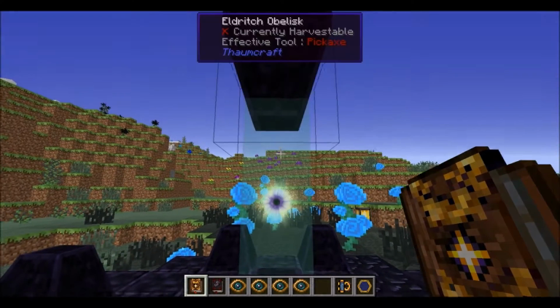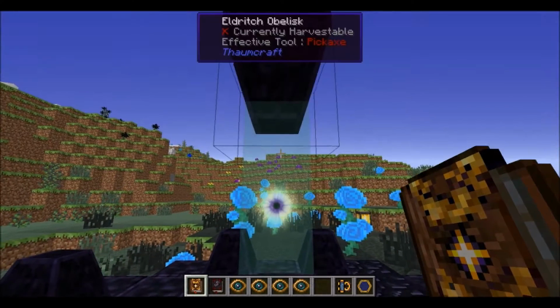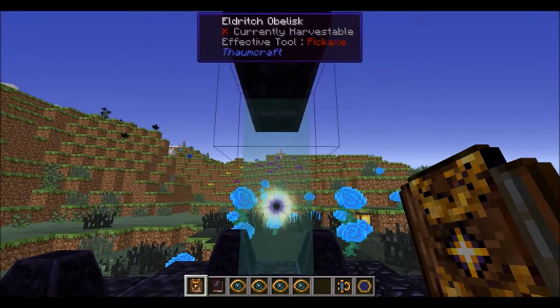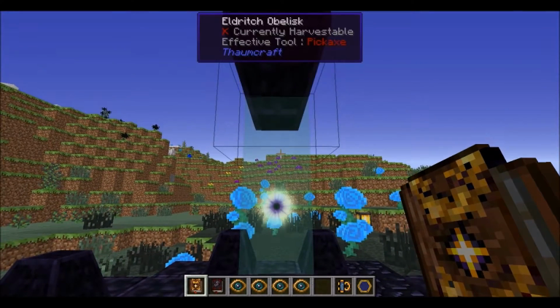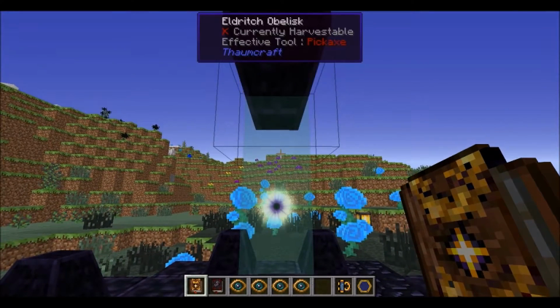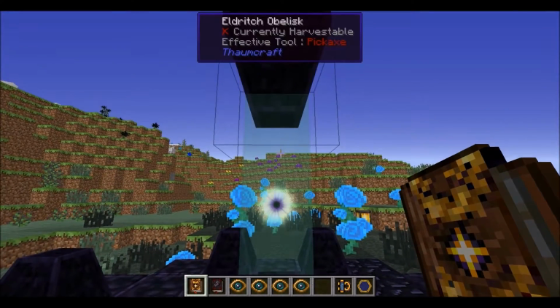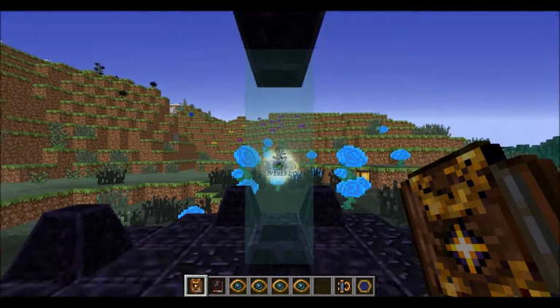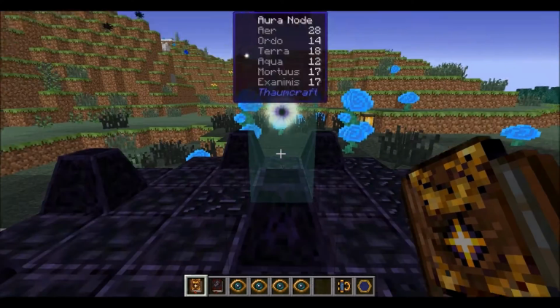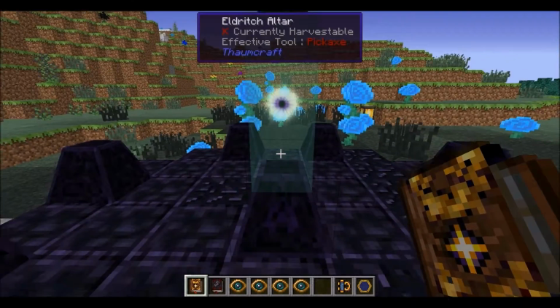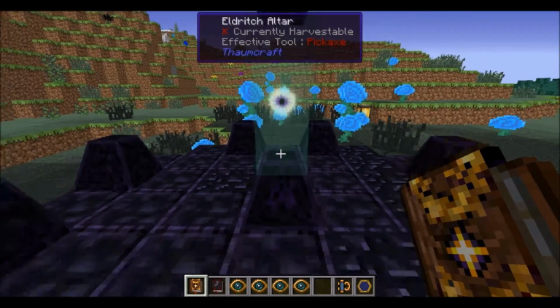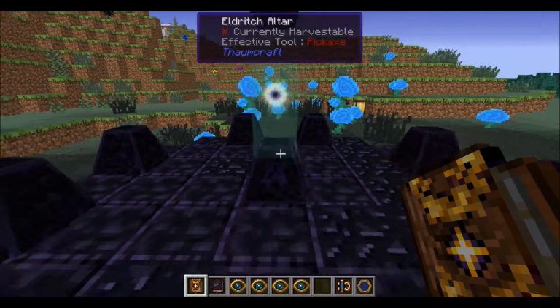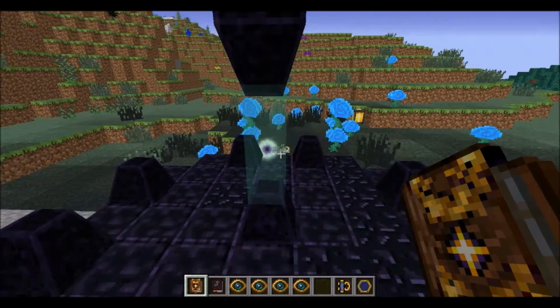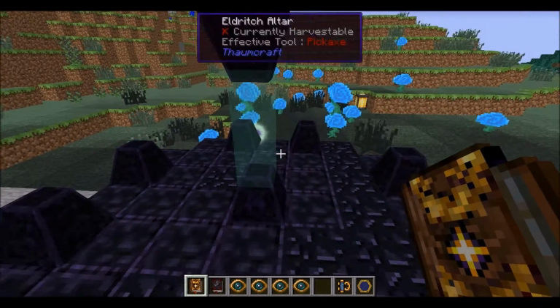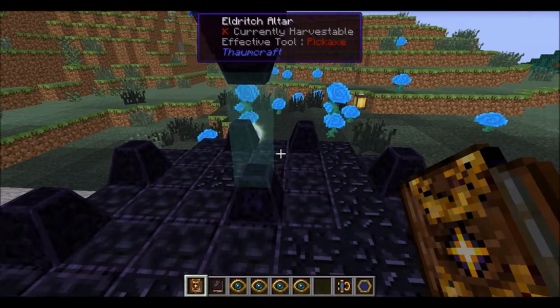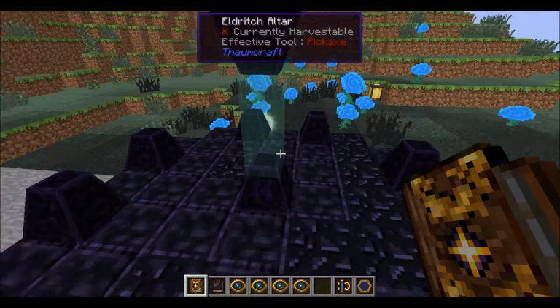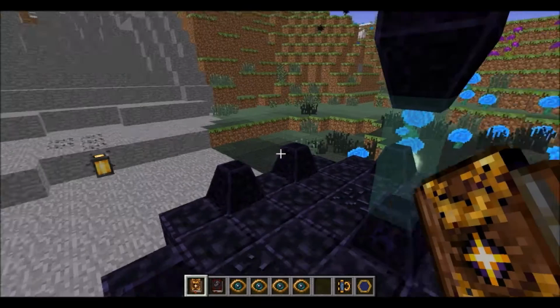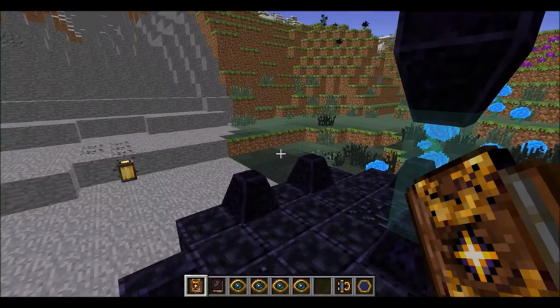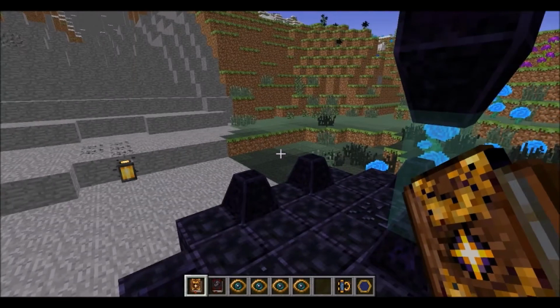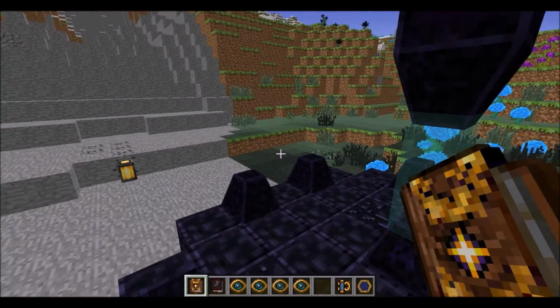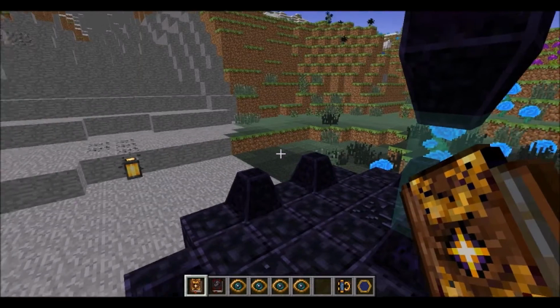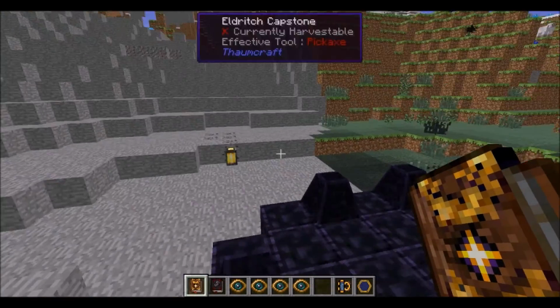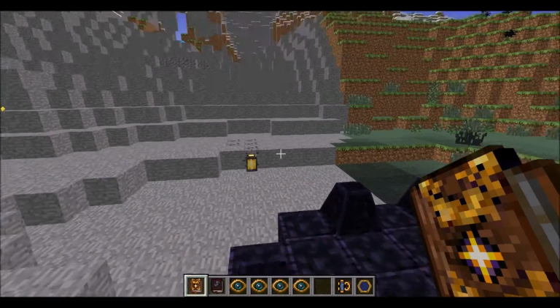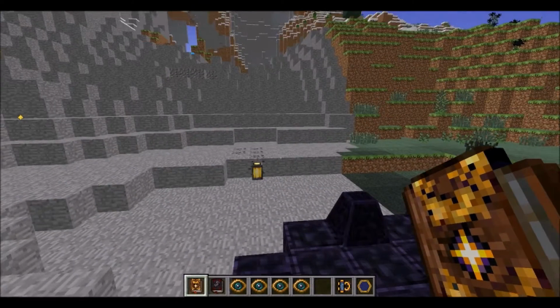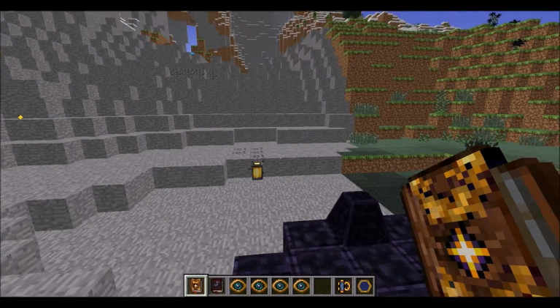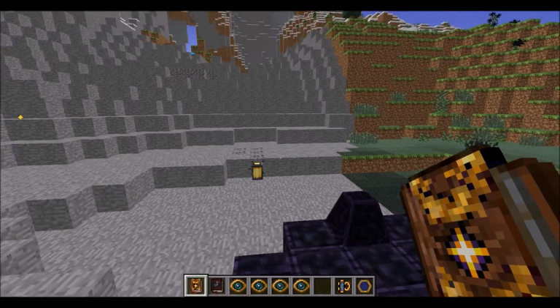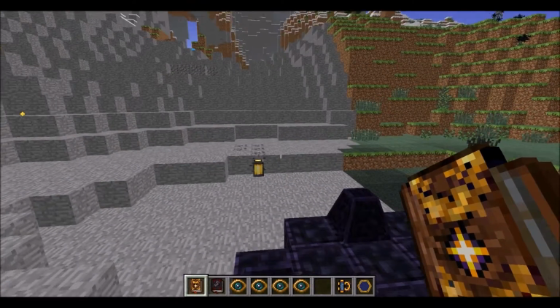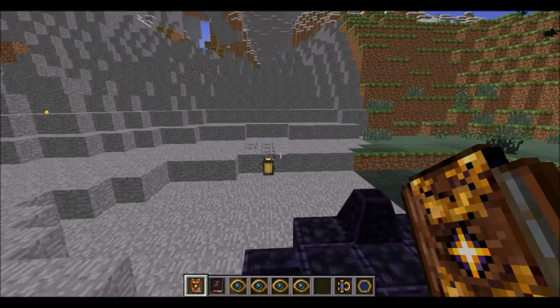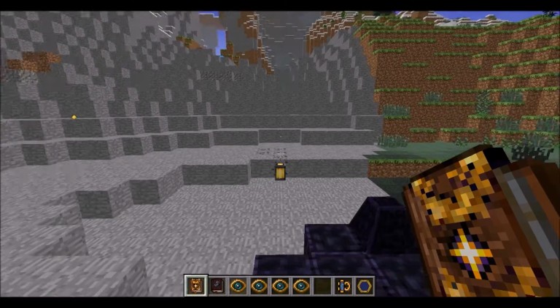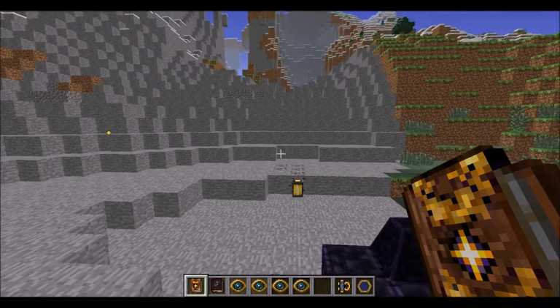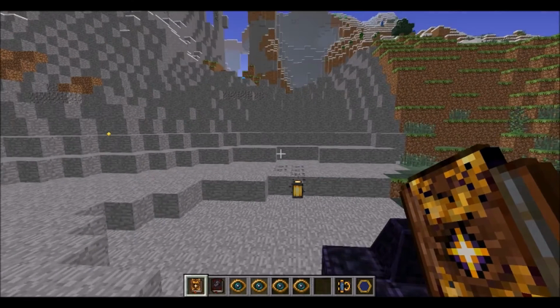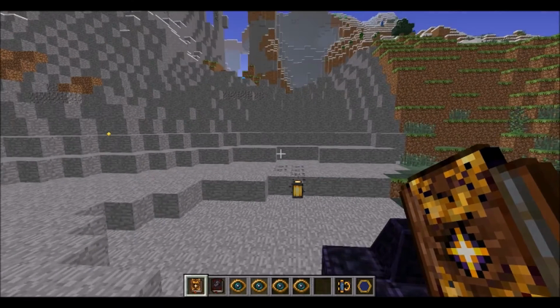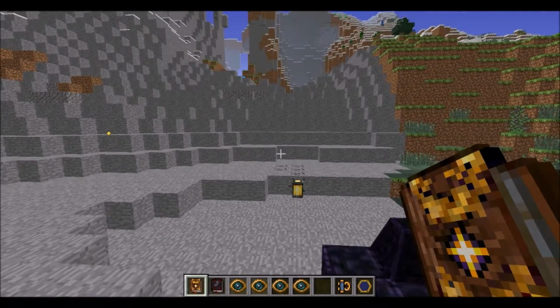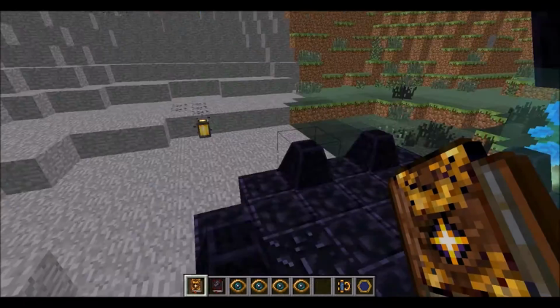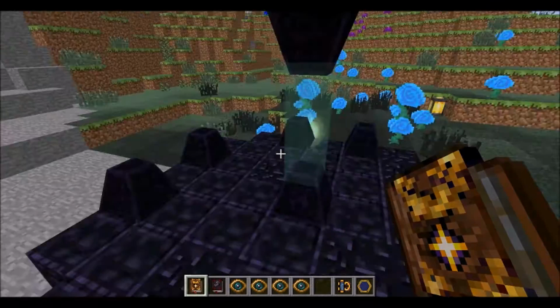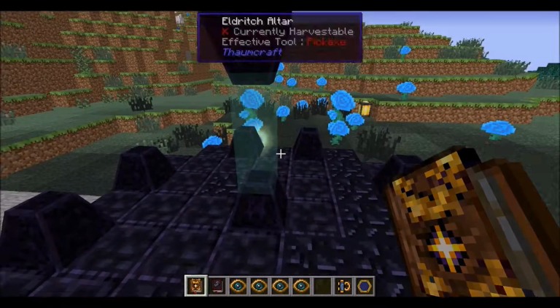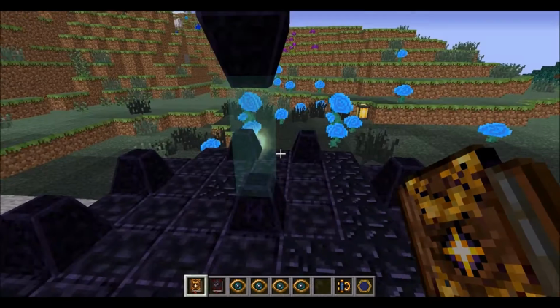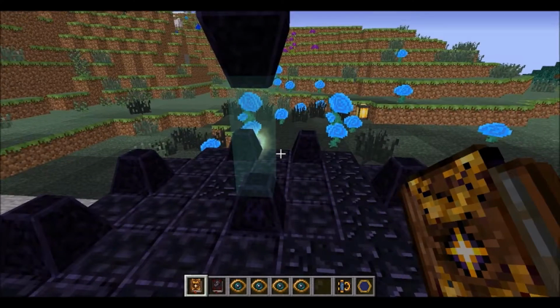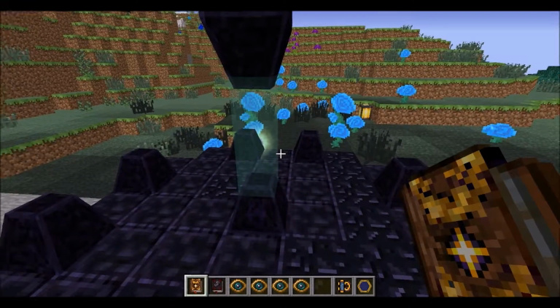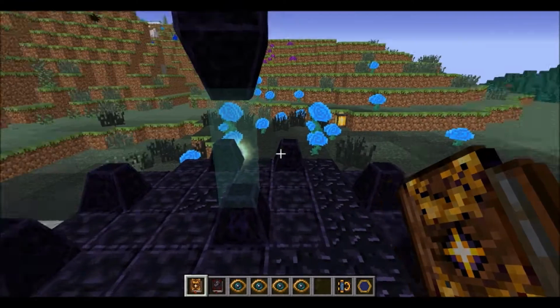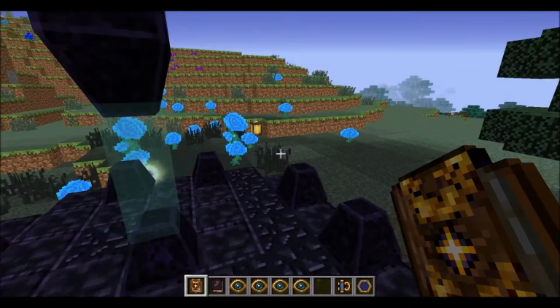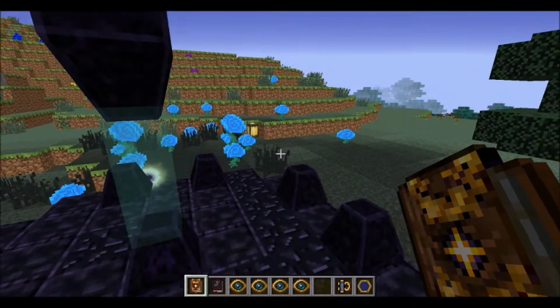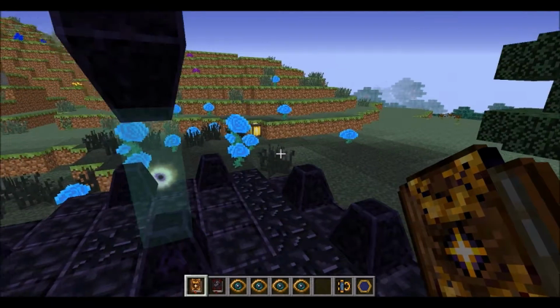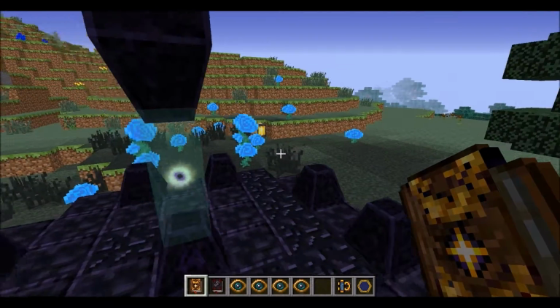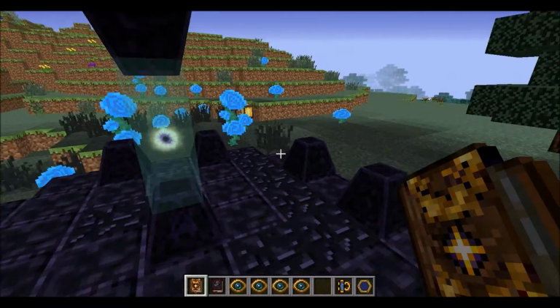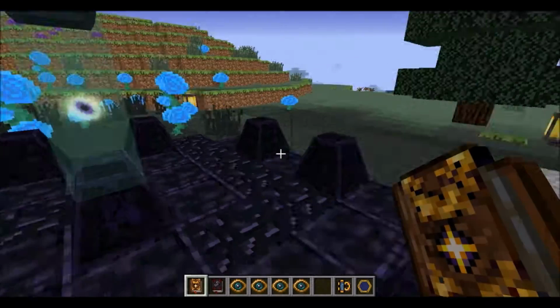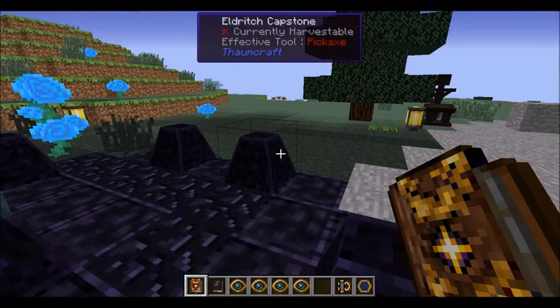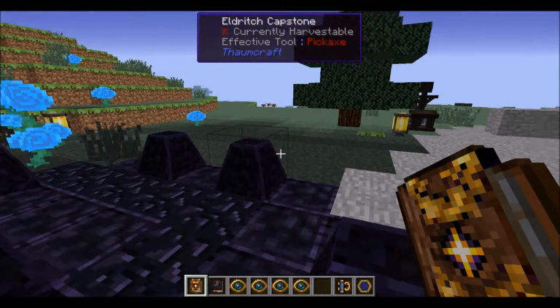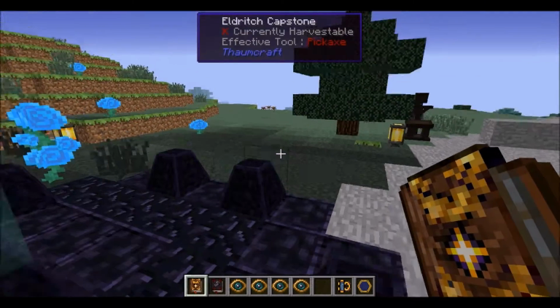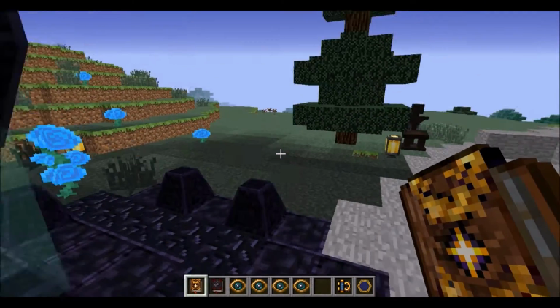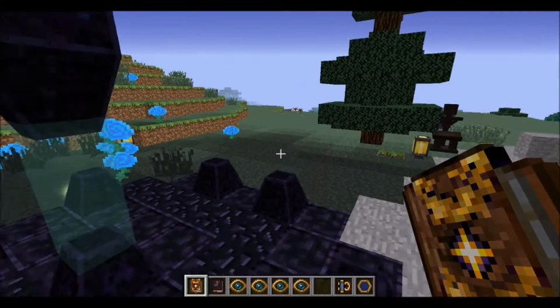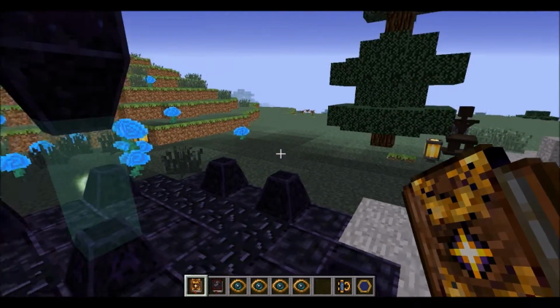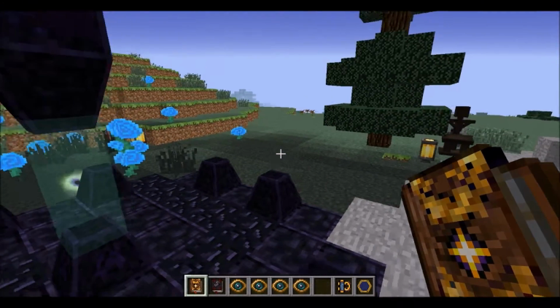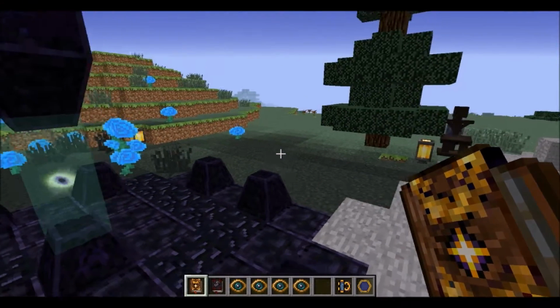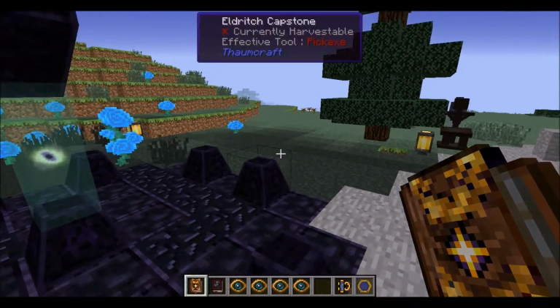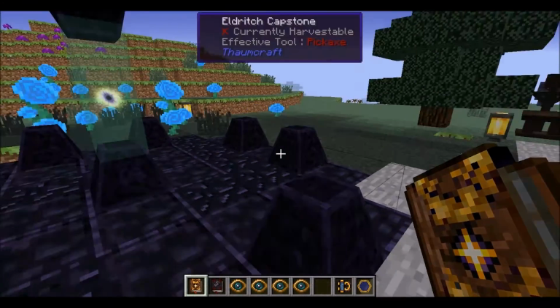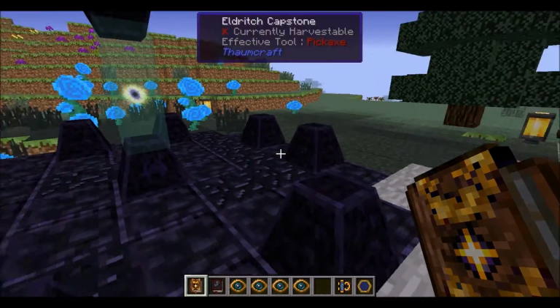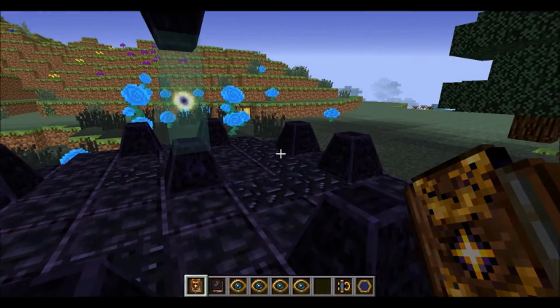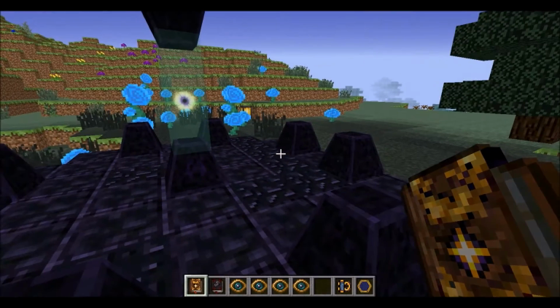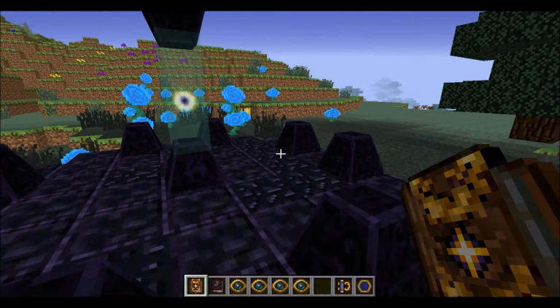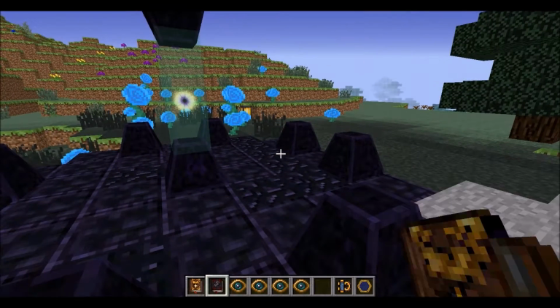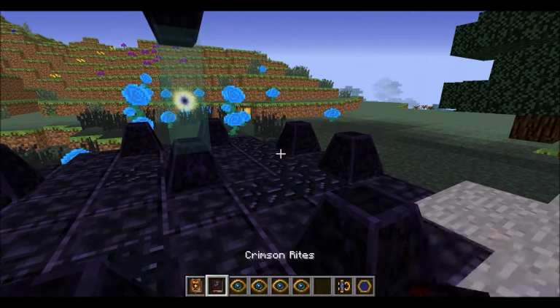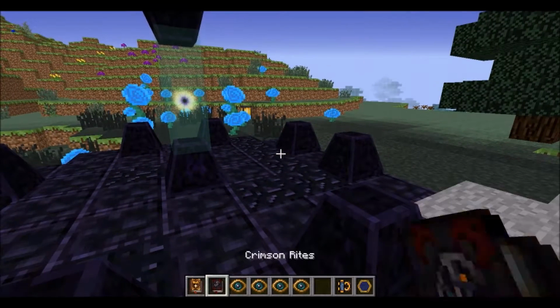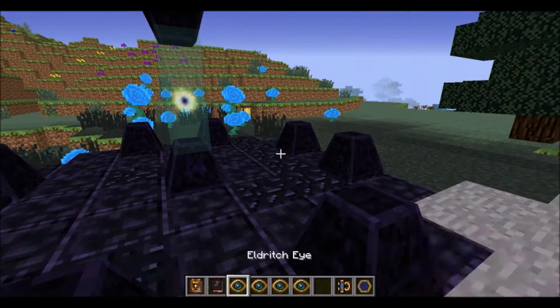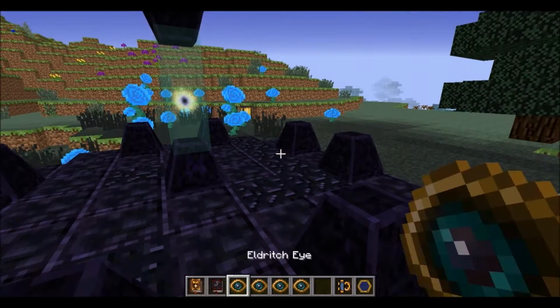The four Eldritch Eyes go here on the Eldritch Altar, not the Arcane Pedestal — that's a different thing. And you're going to need to be careful because once the Eyes are on the Altar it's going to spawn a pretty steady stream of Eldritch Guardians.